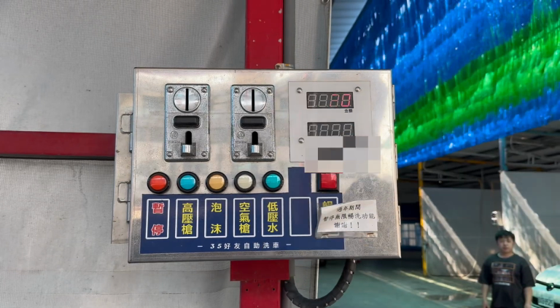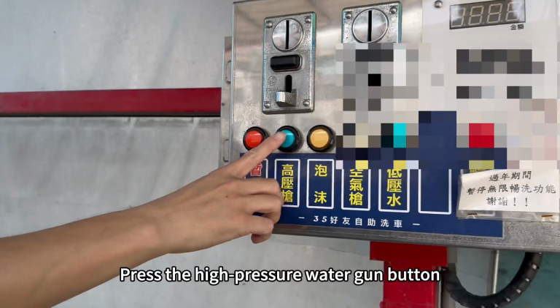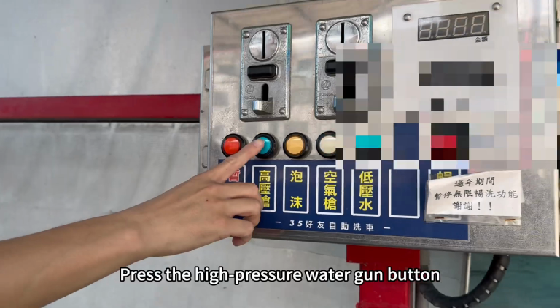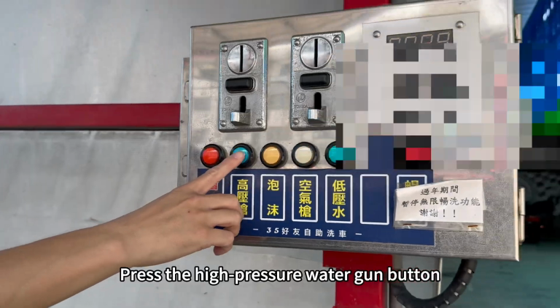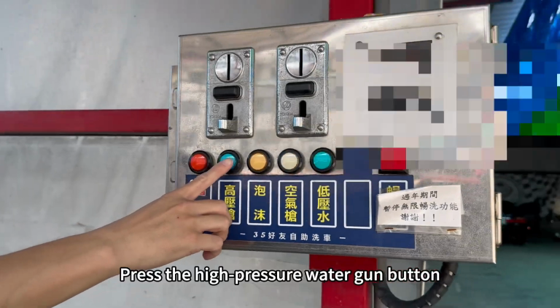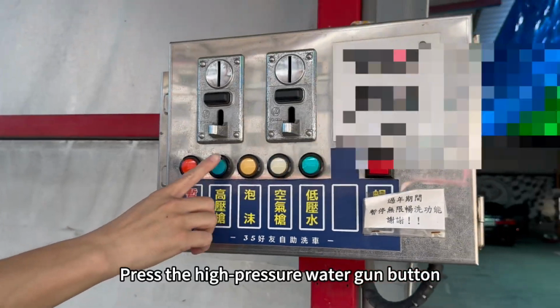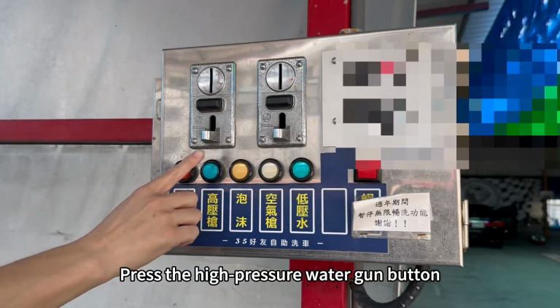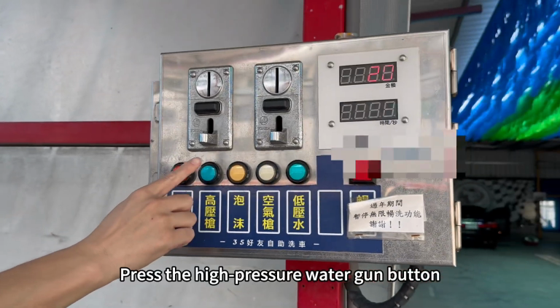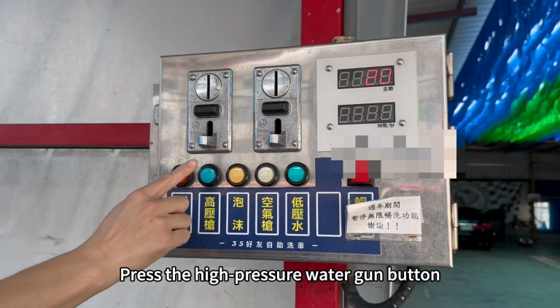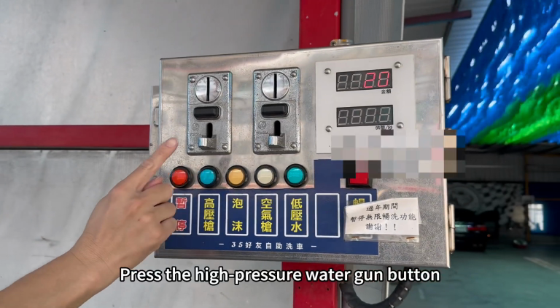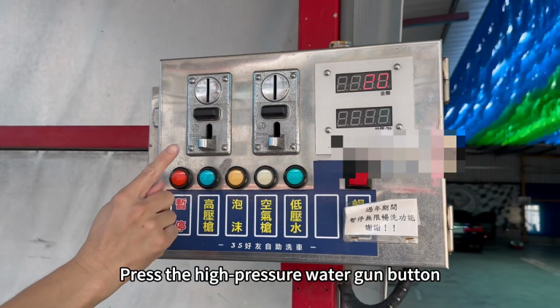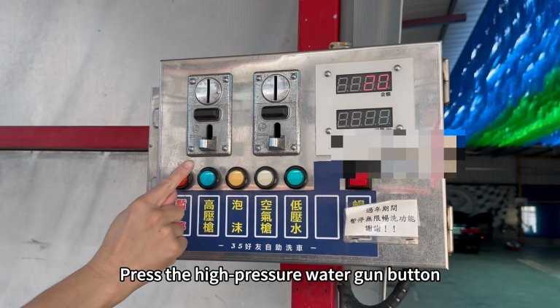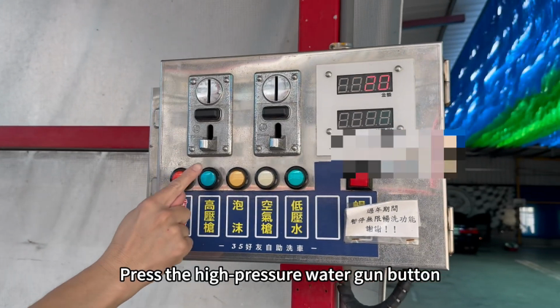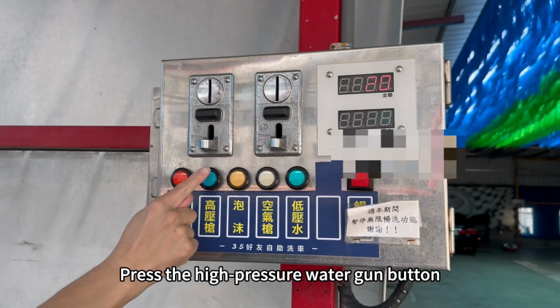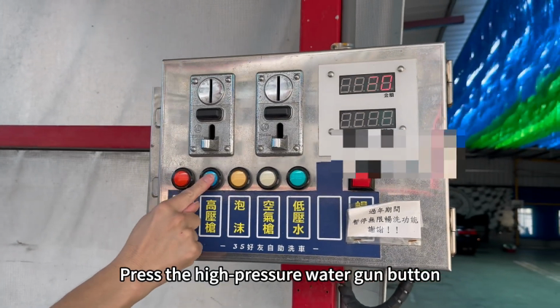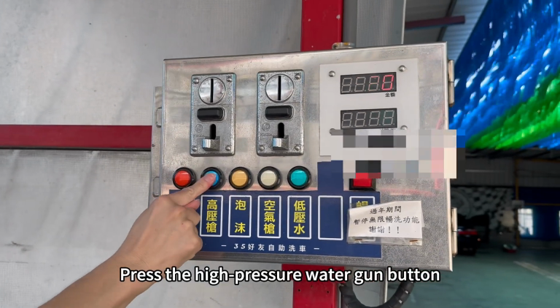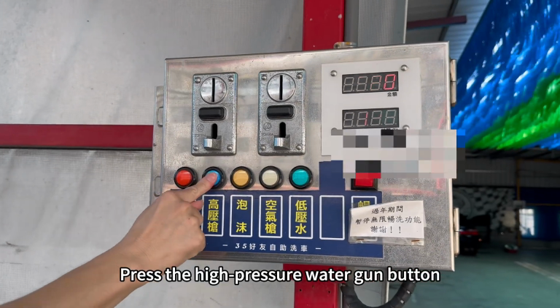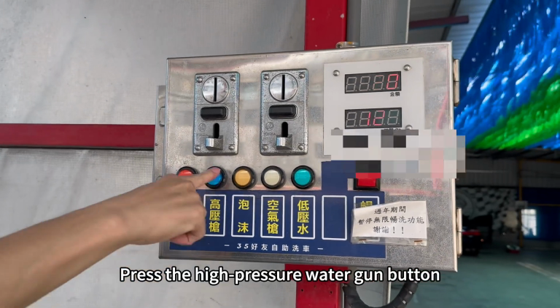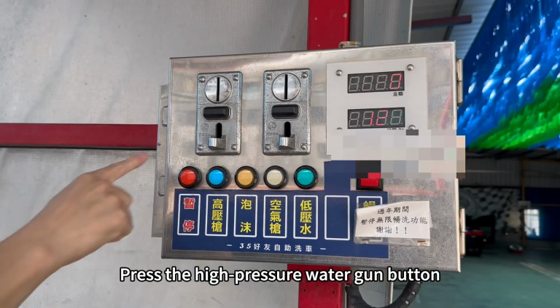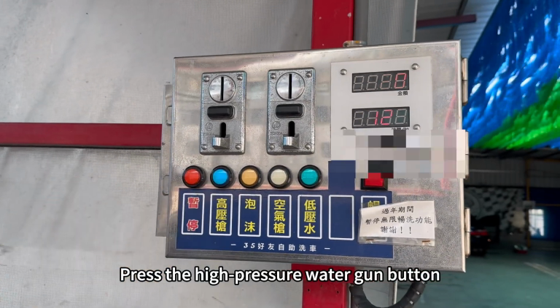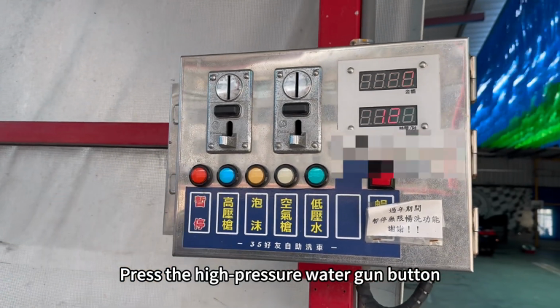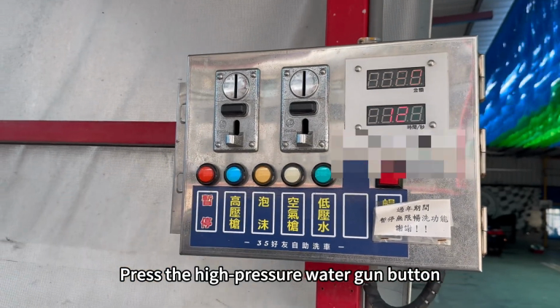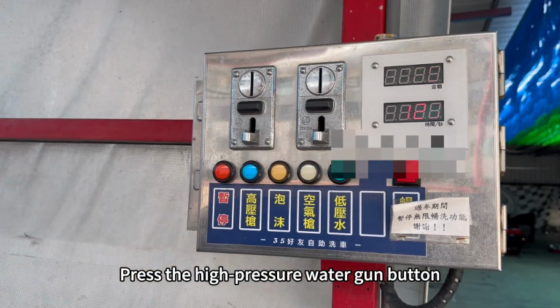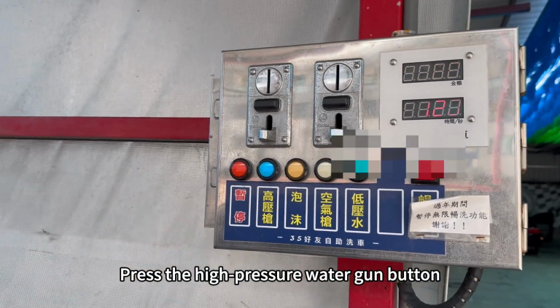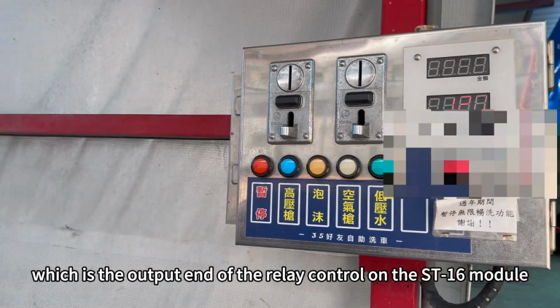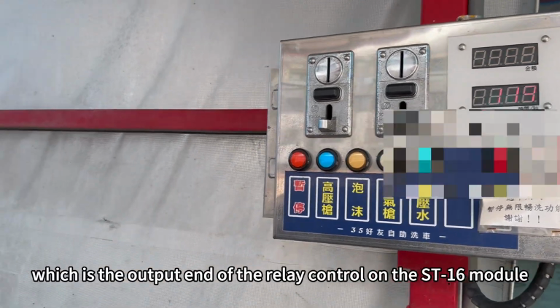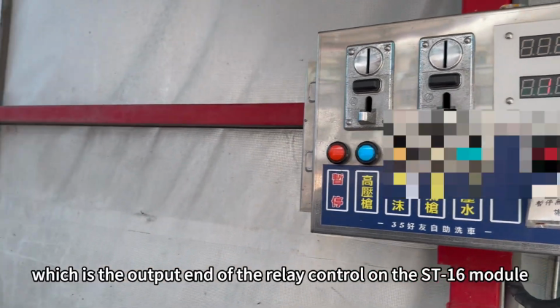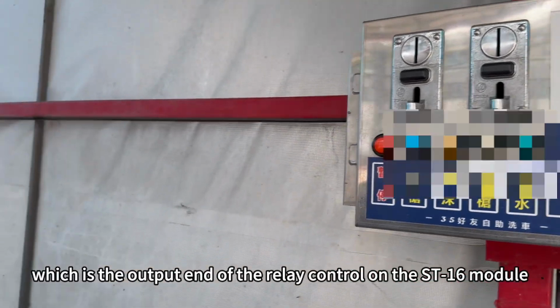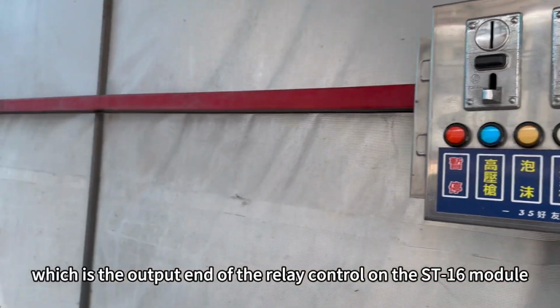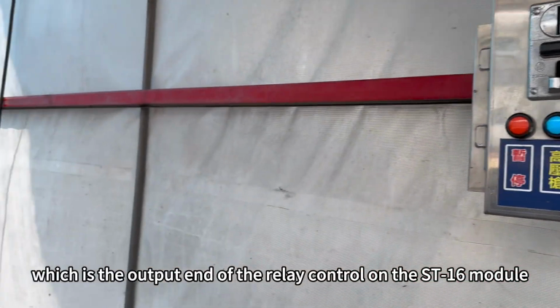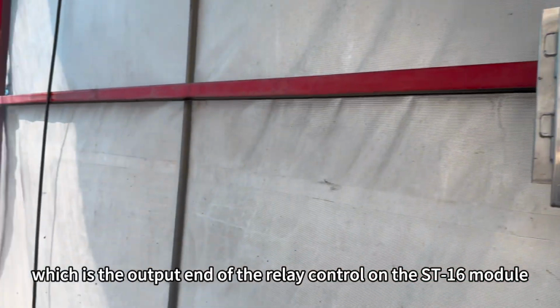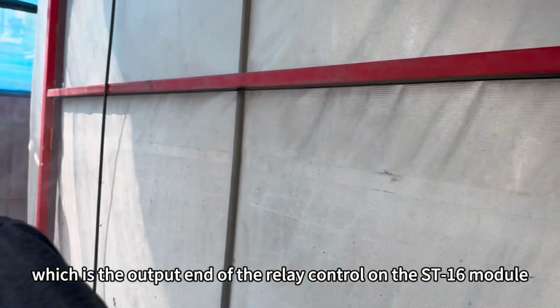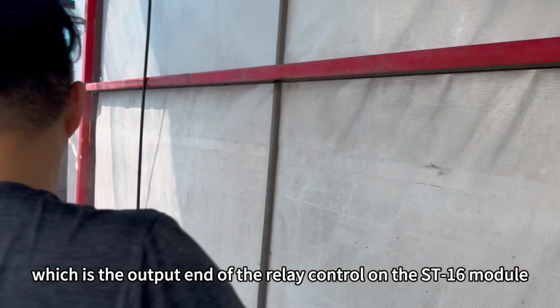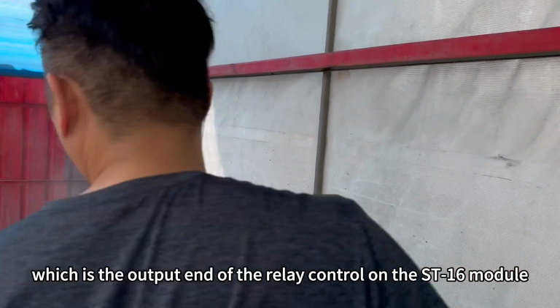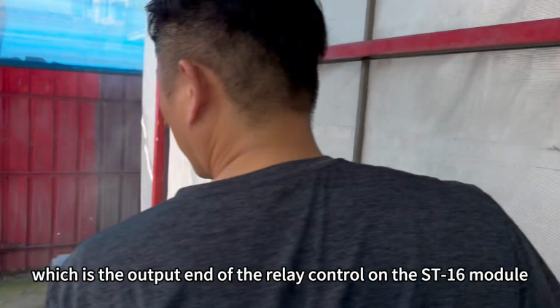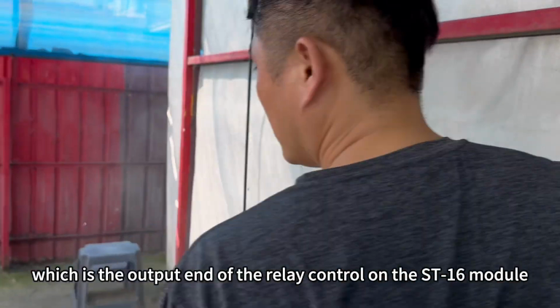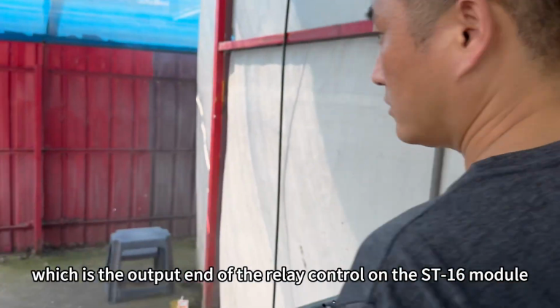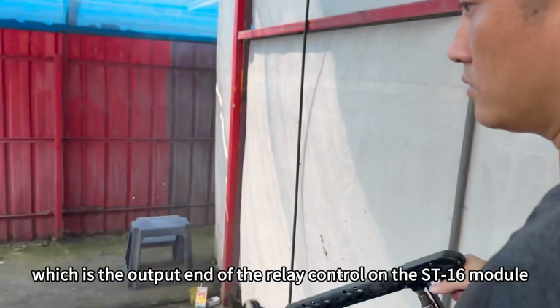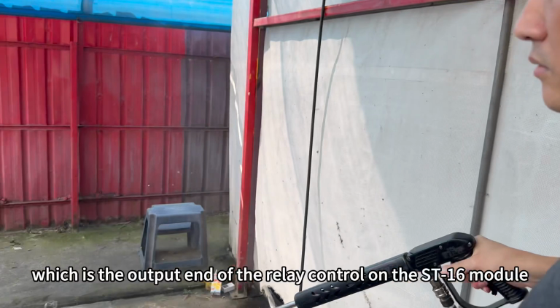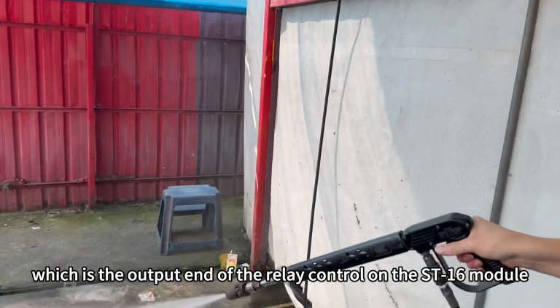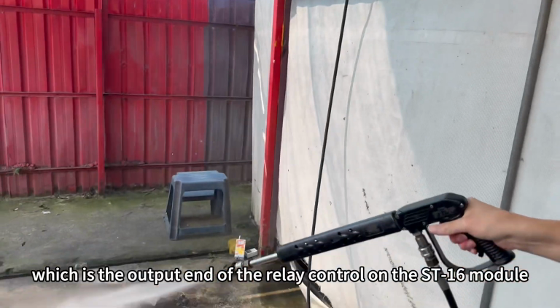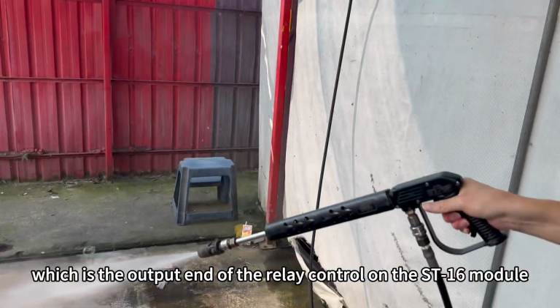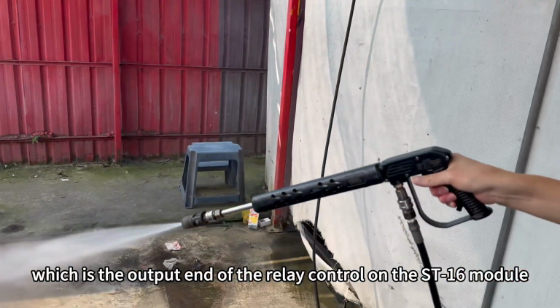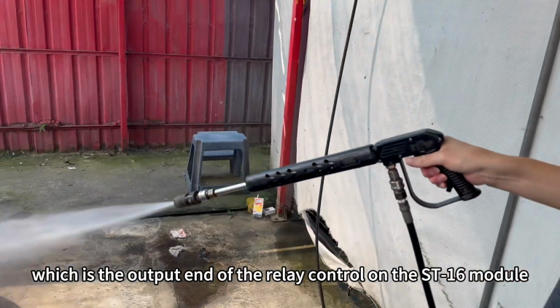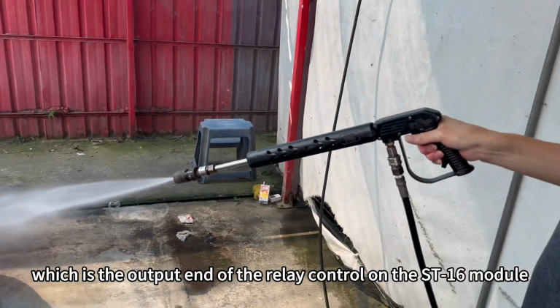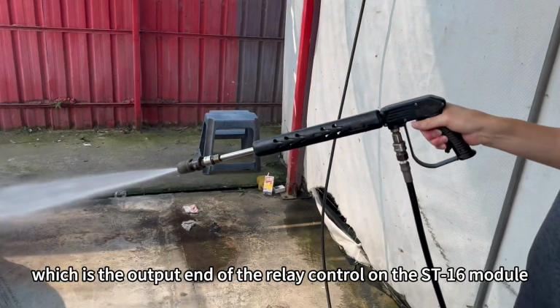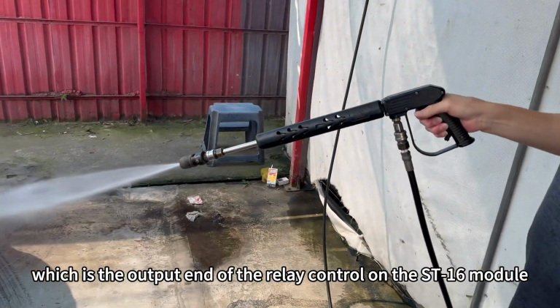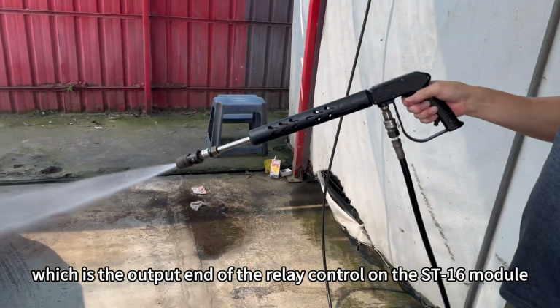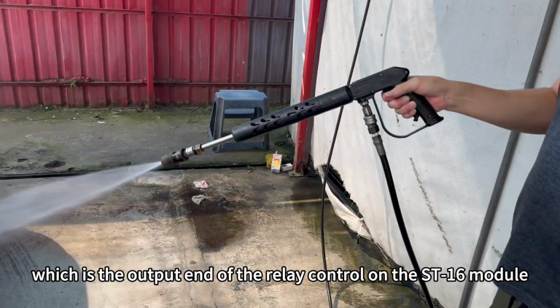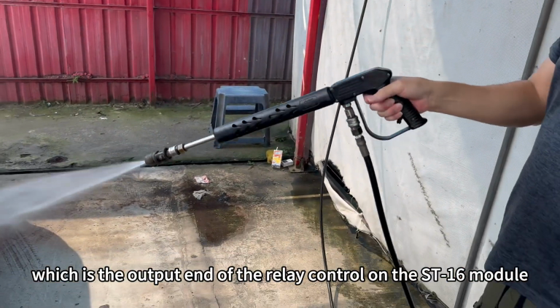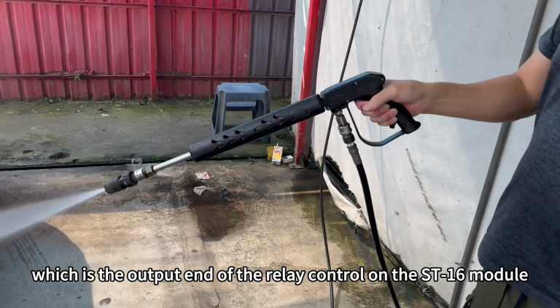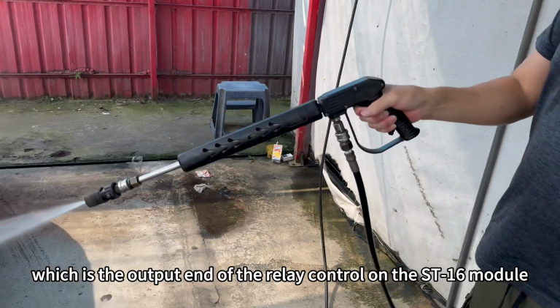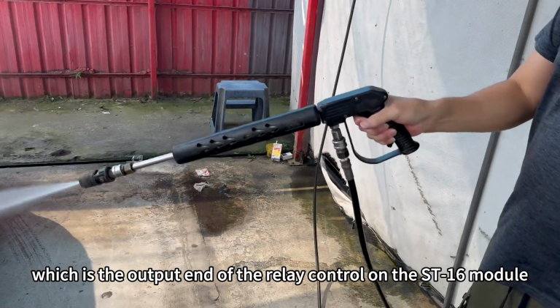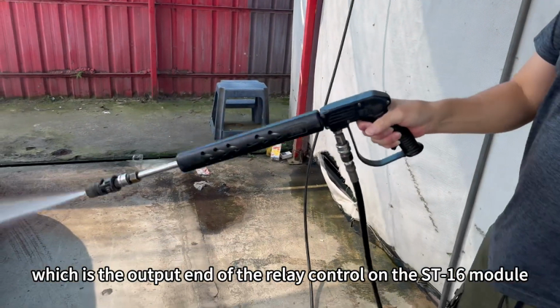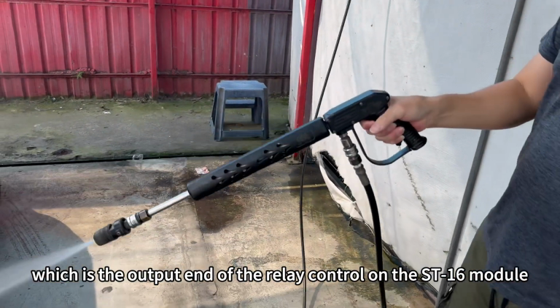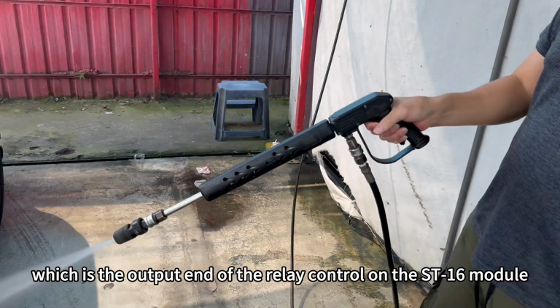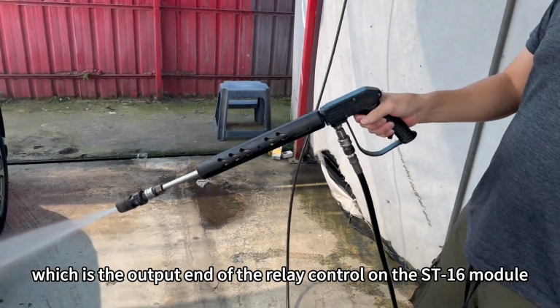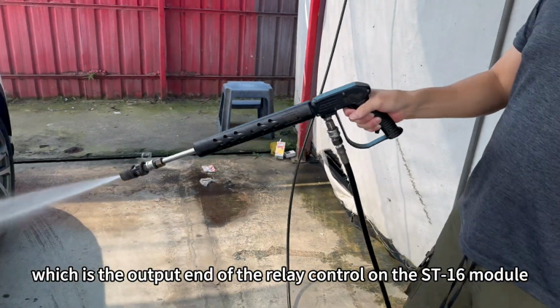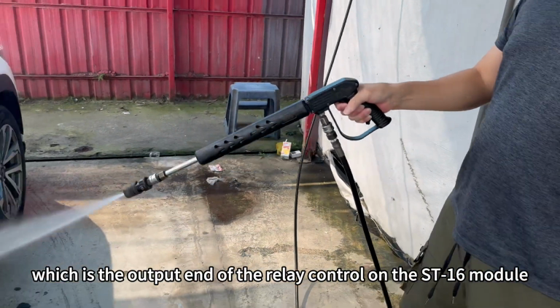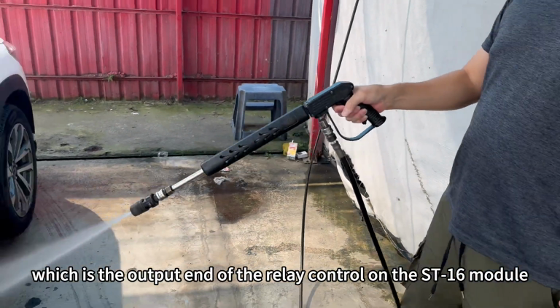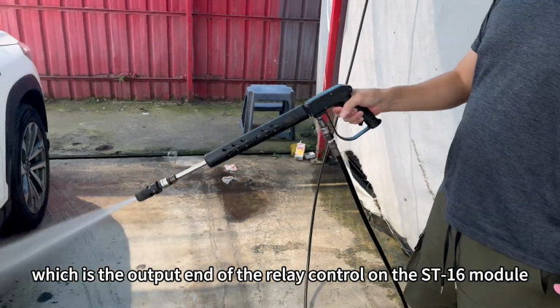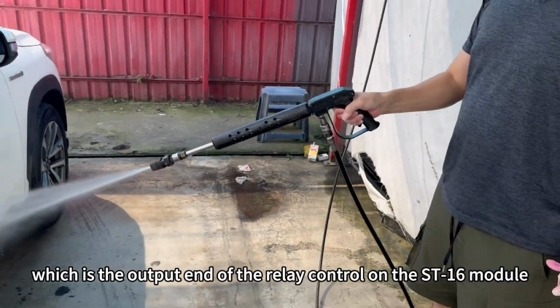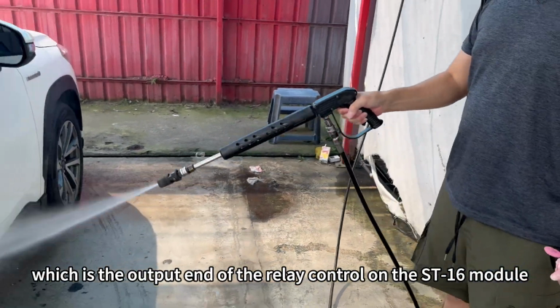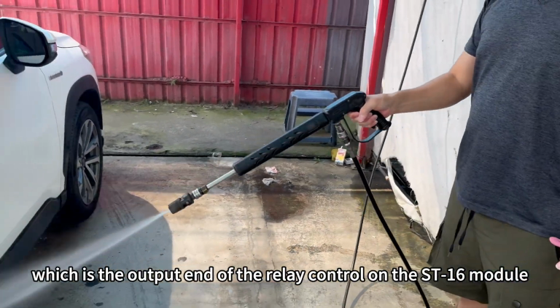Press the high-pressure water gun button, which is the output end of the relay control on the ST-16 module.